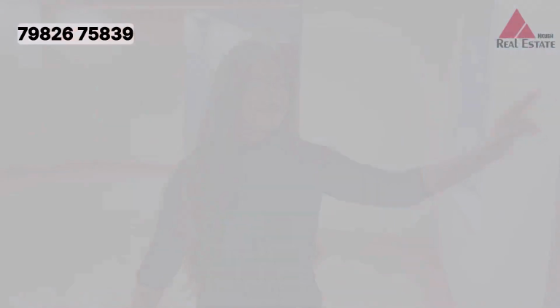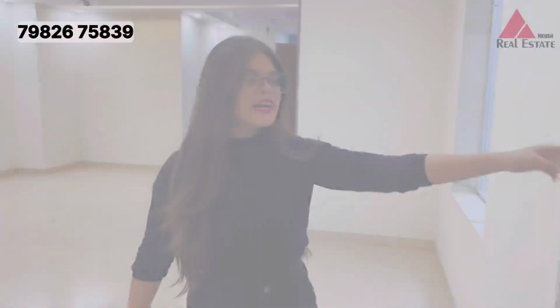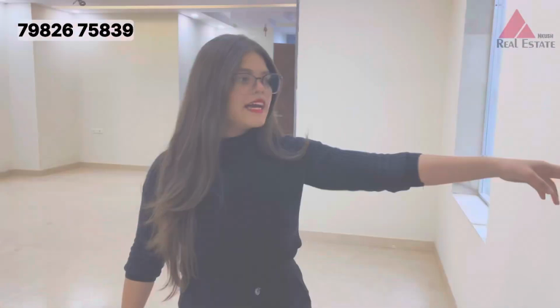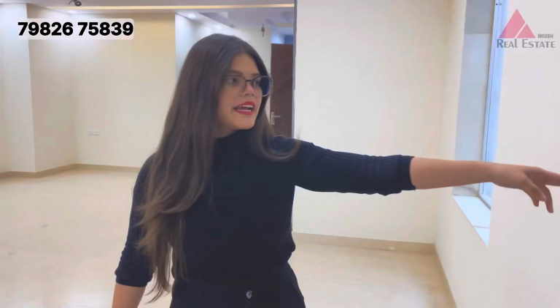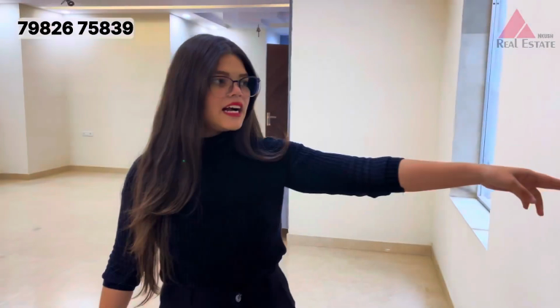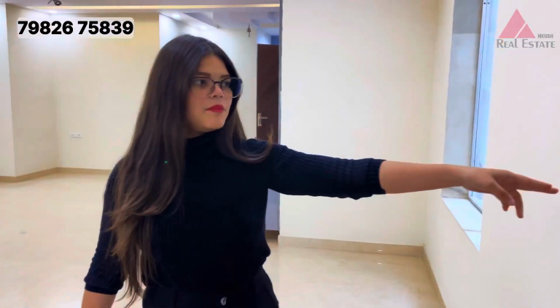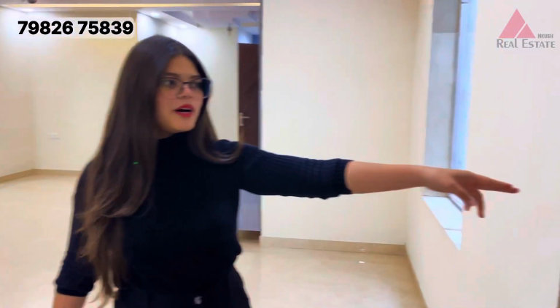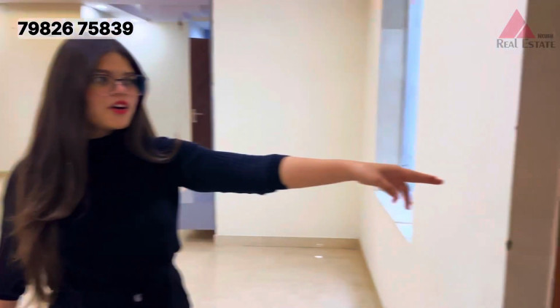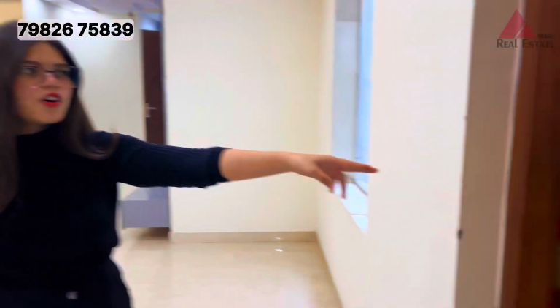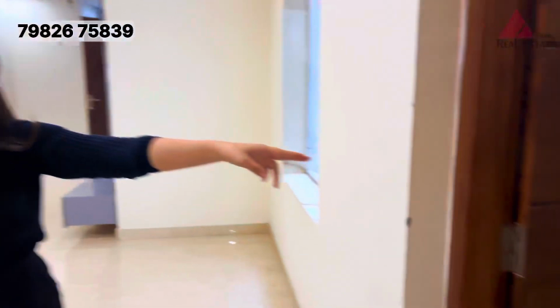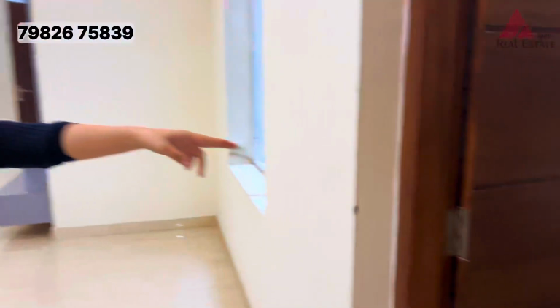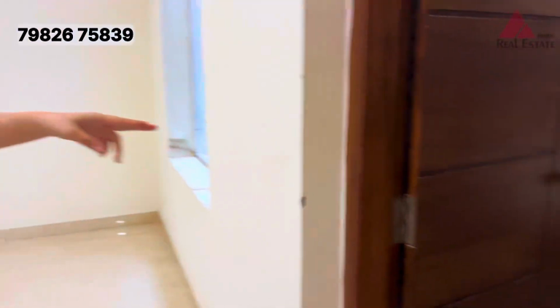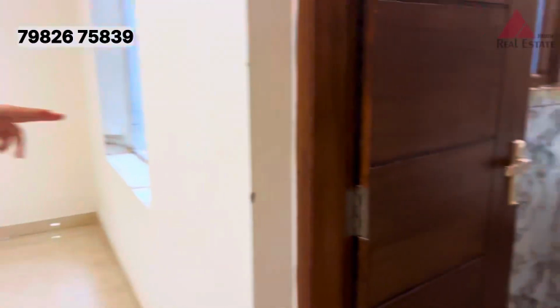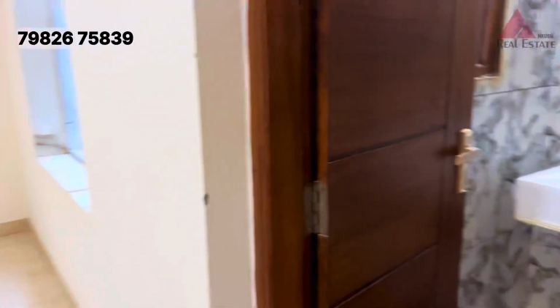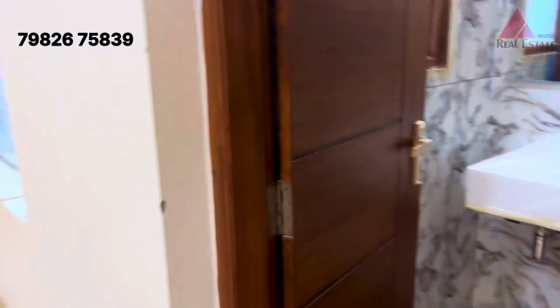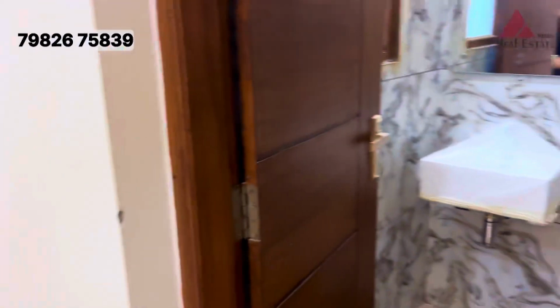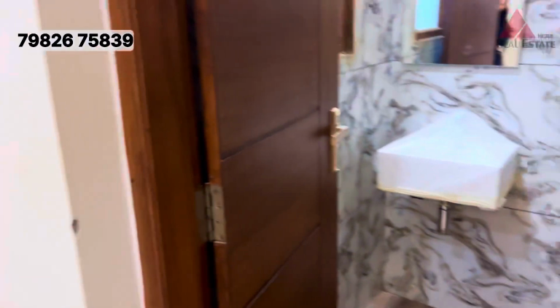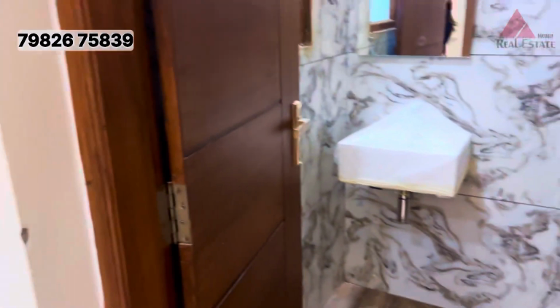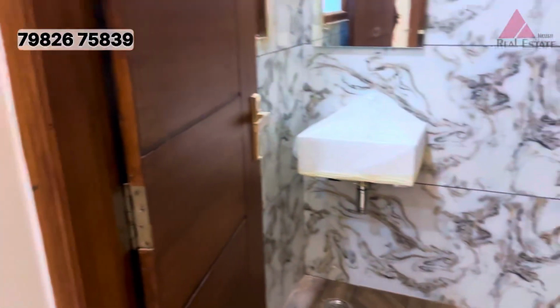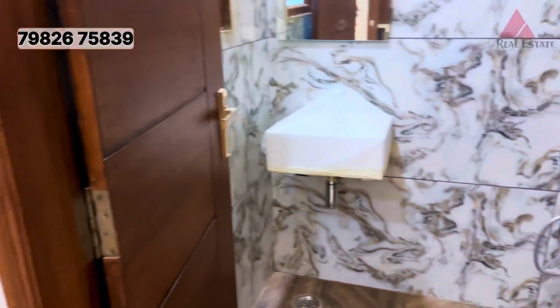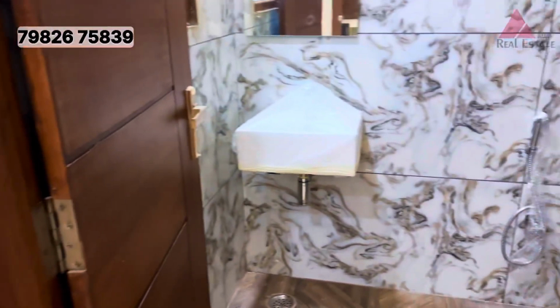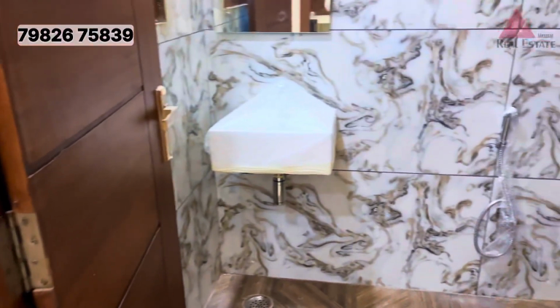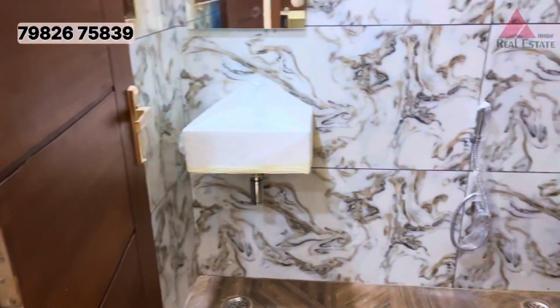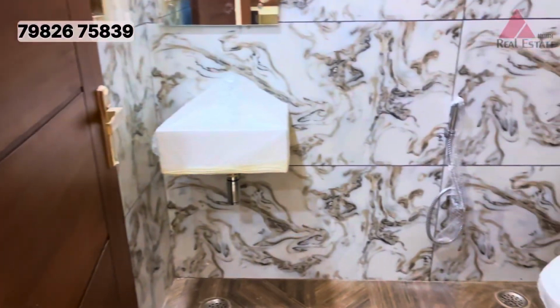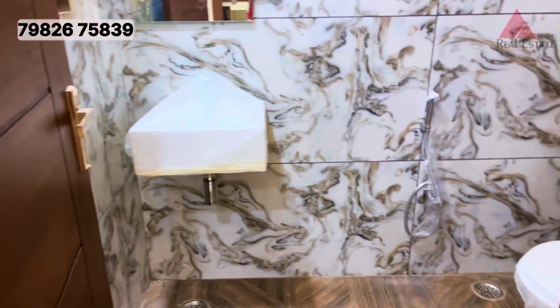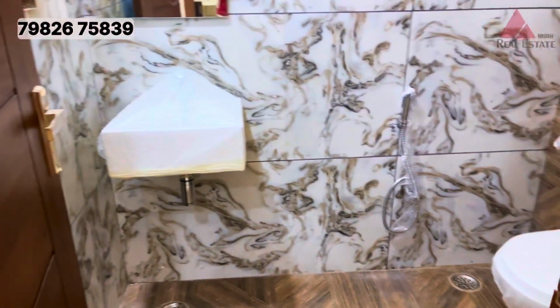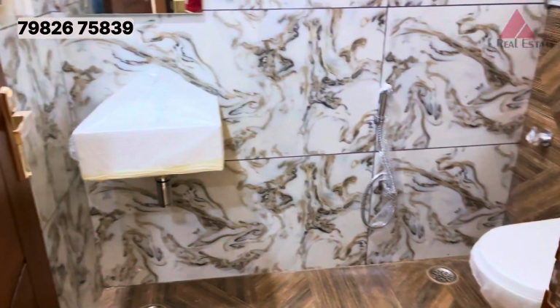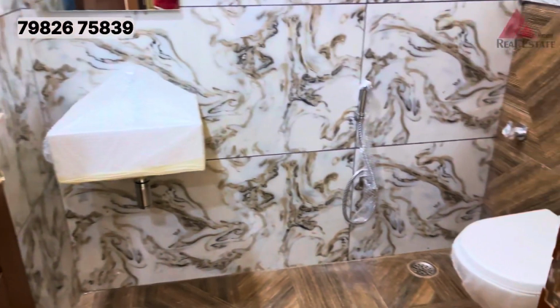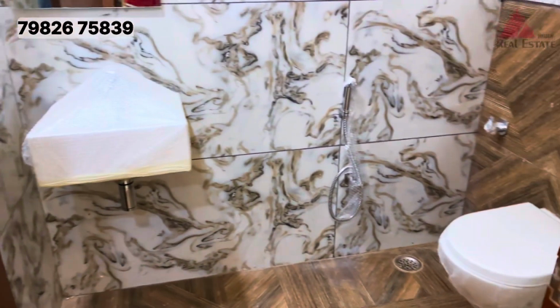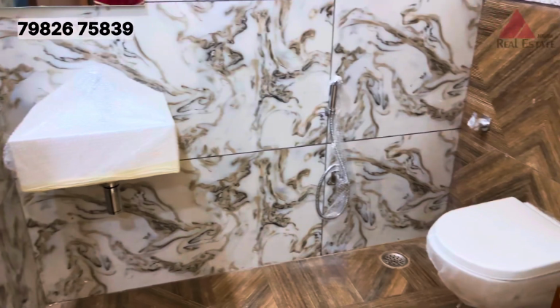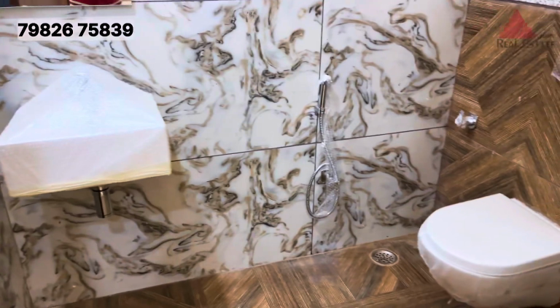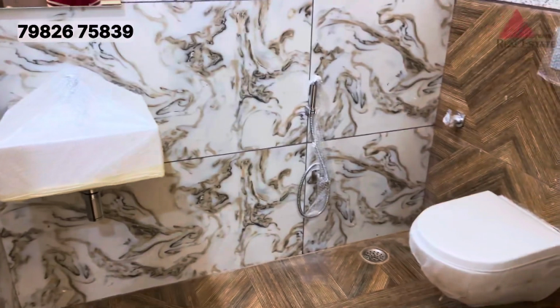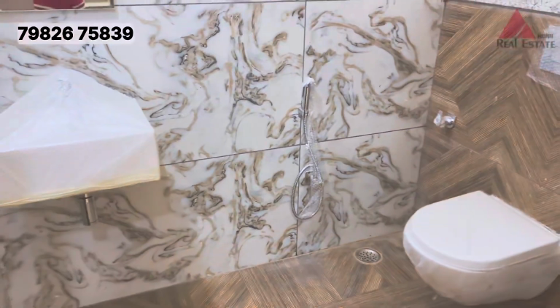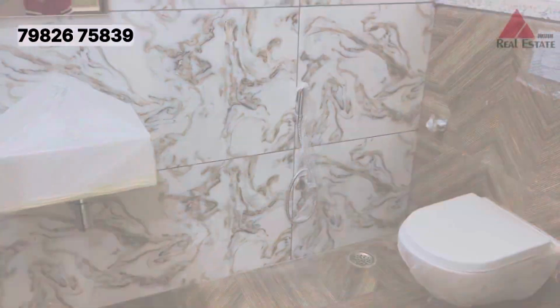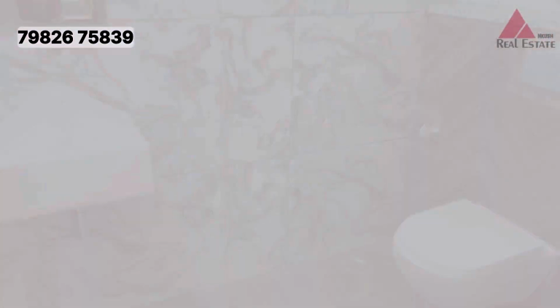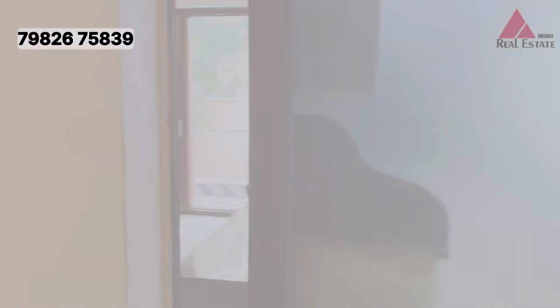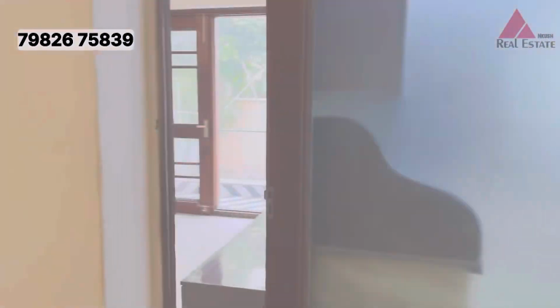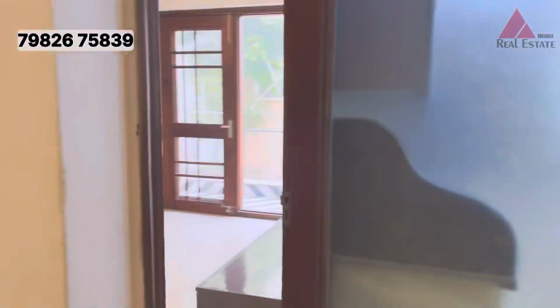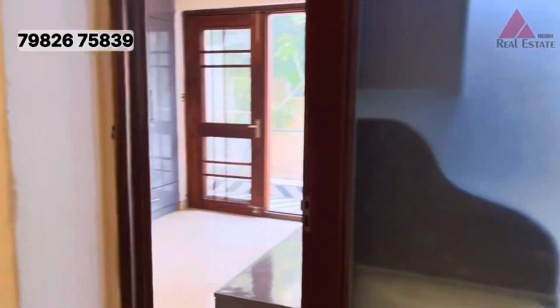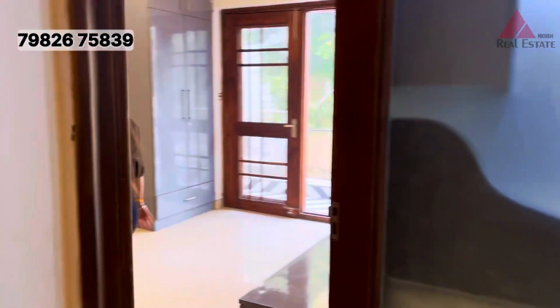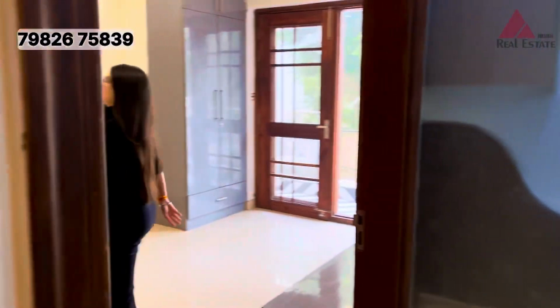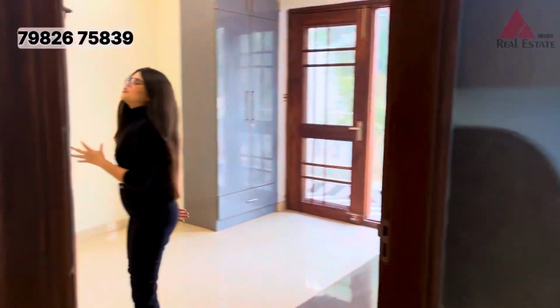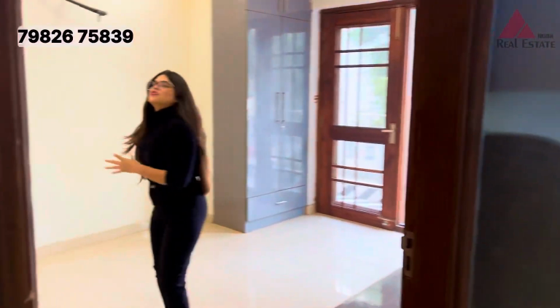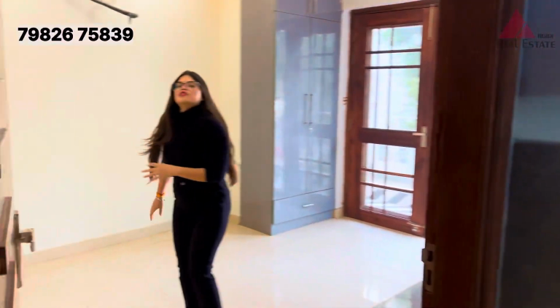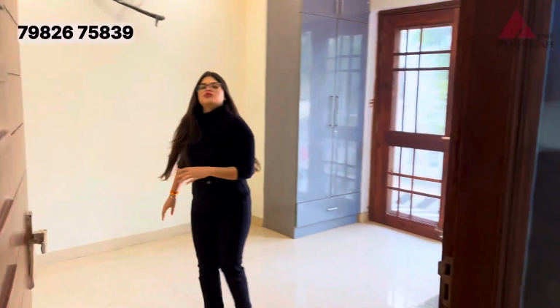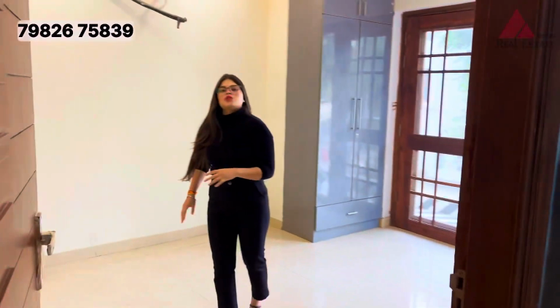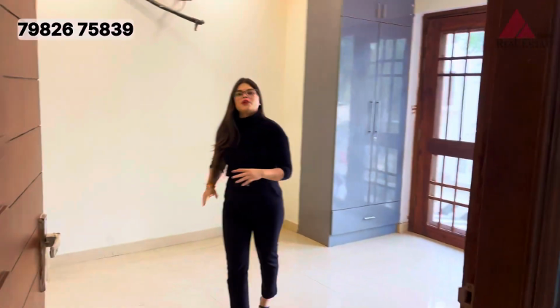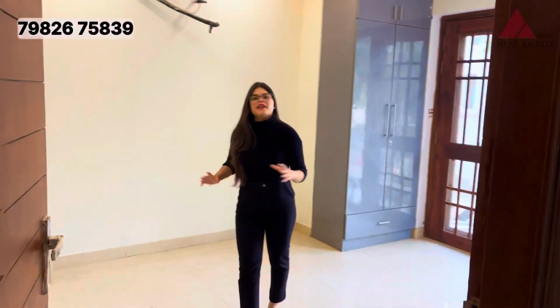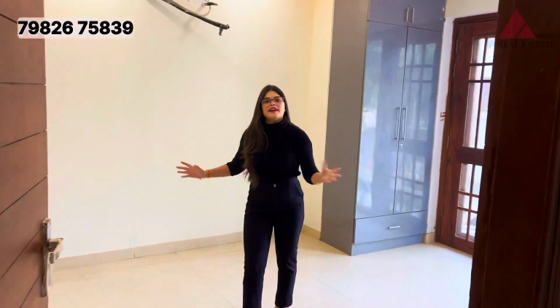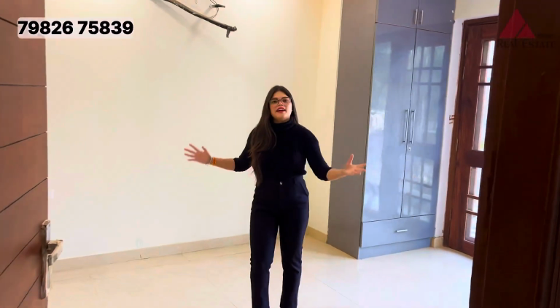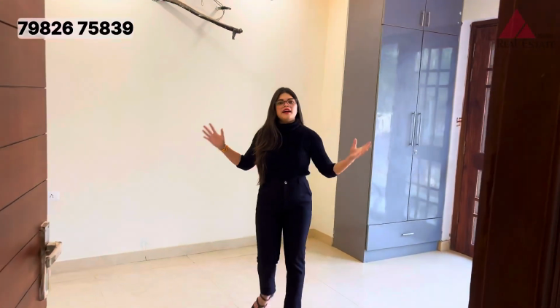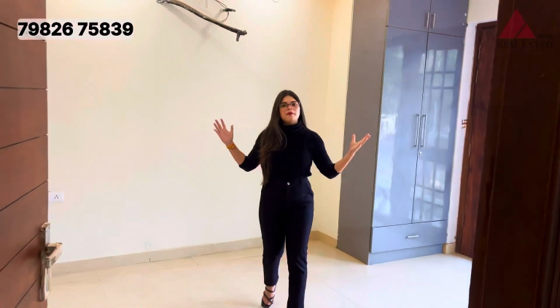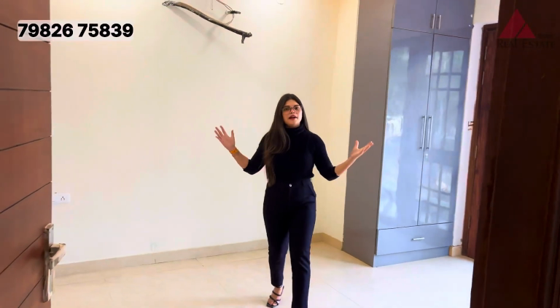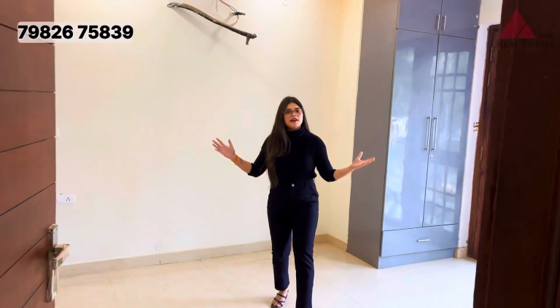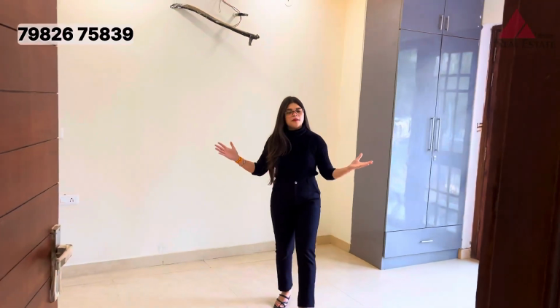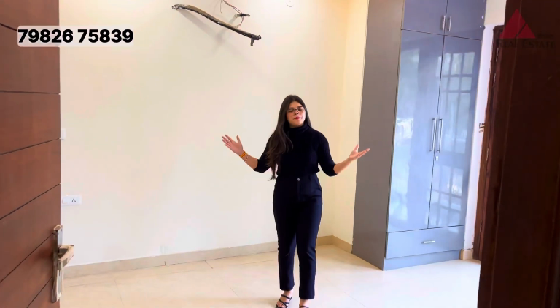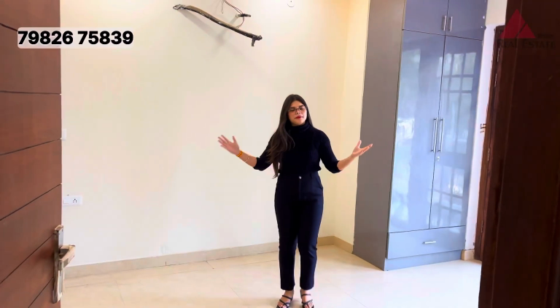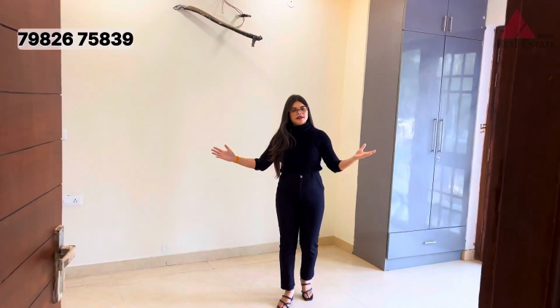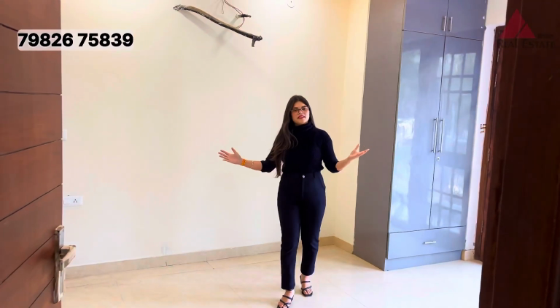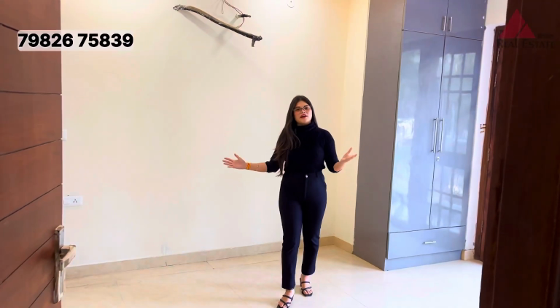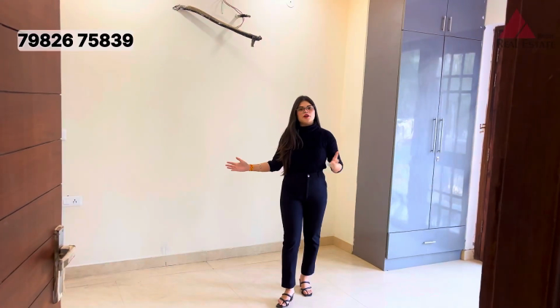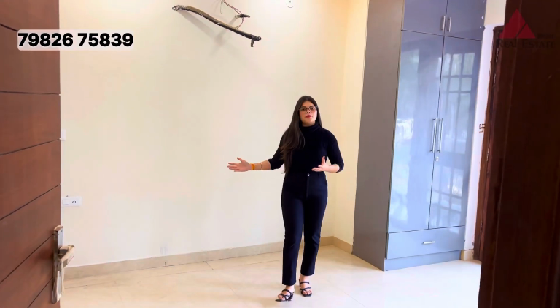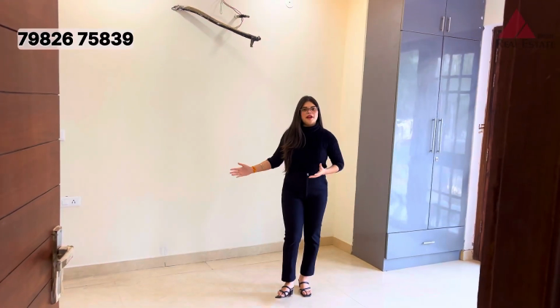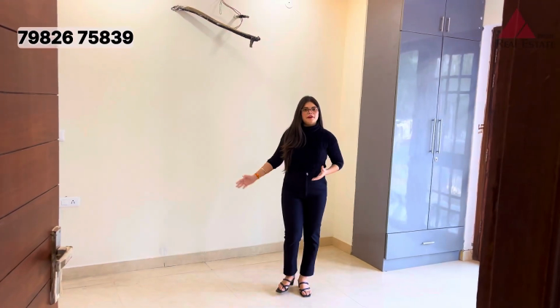Over here is our common washer area. And this is our pretty third bedroom.